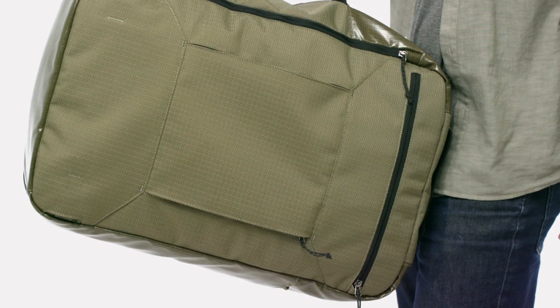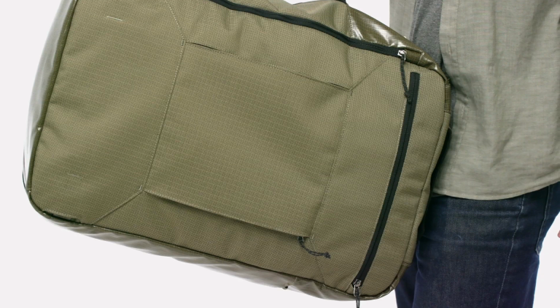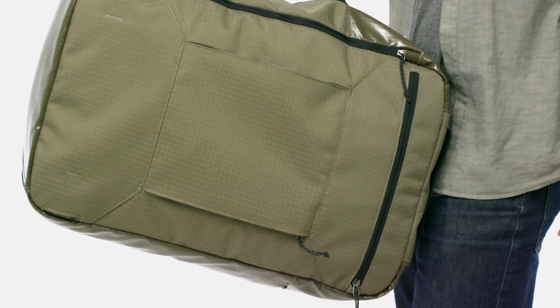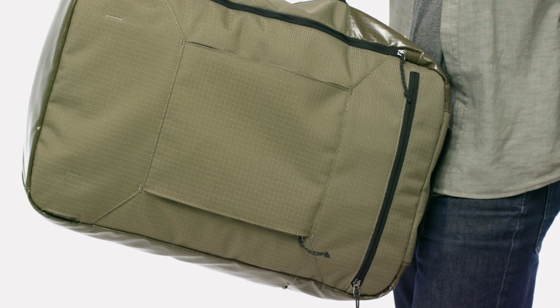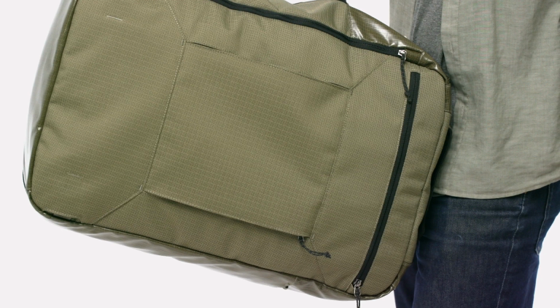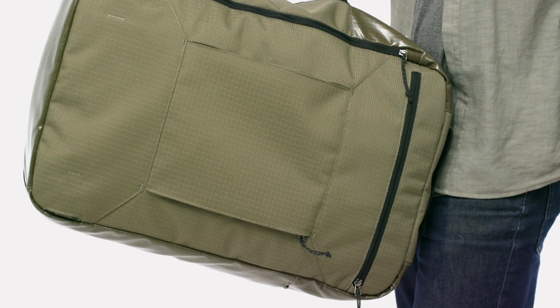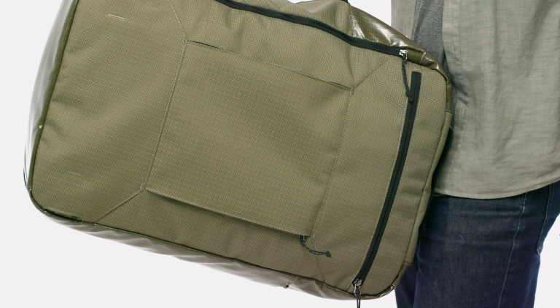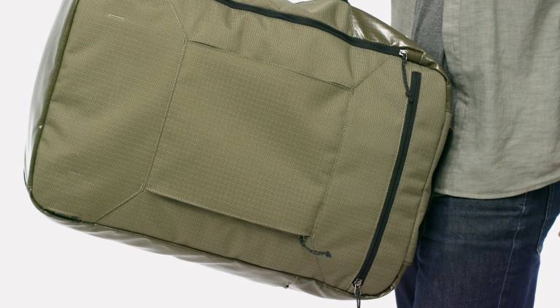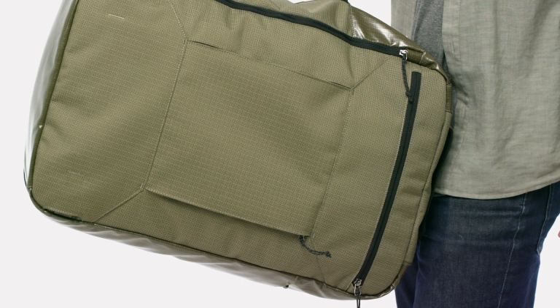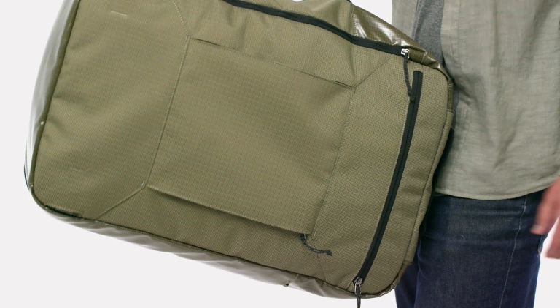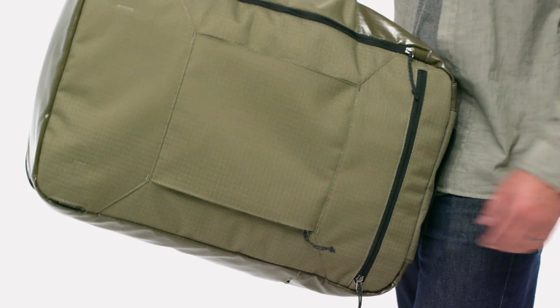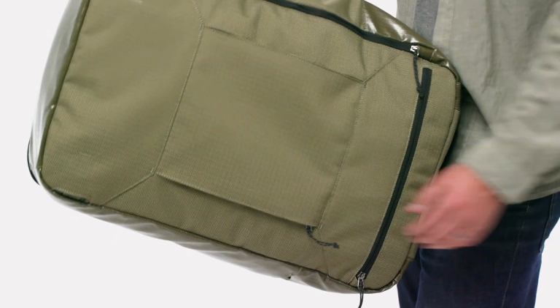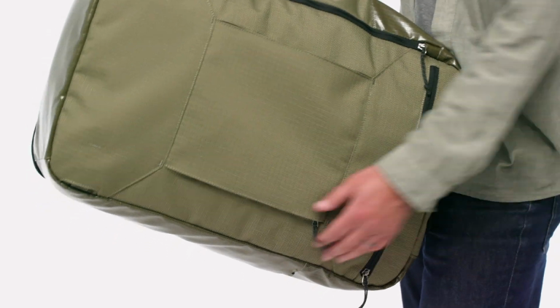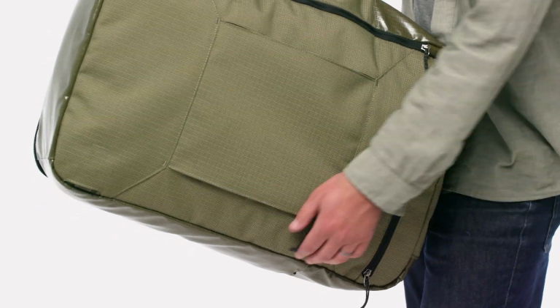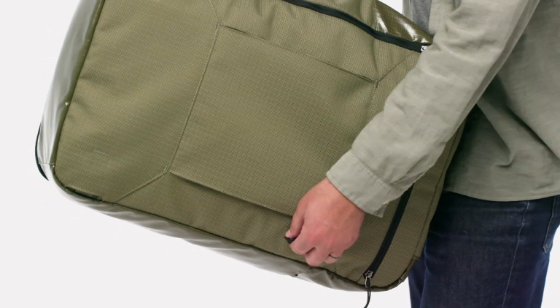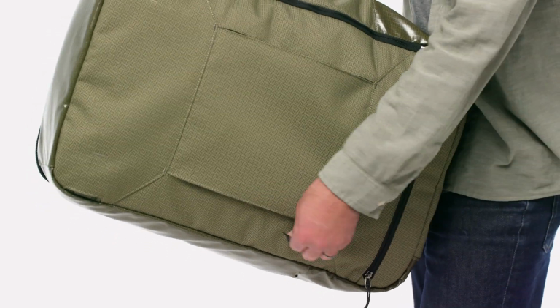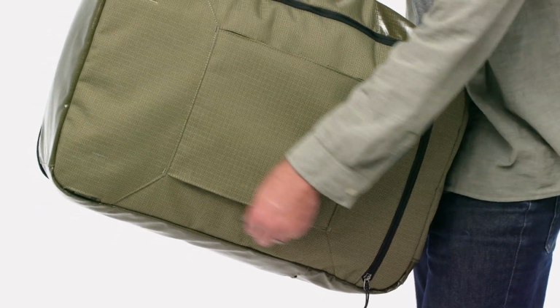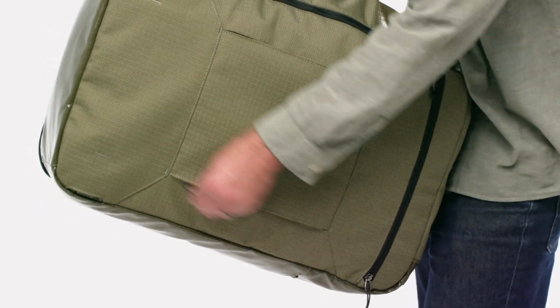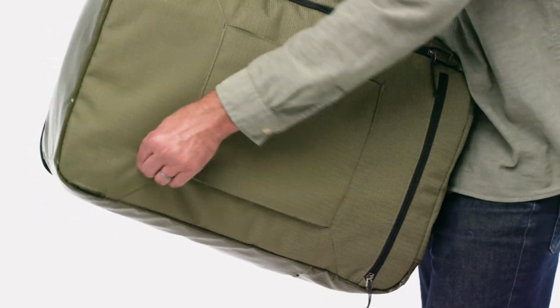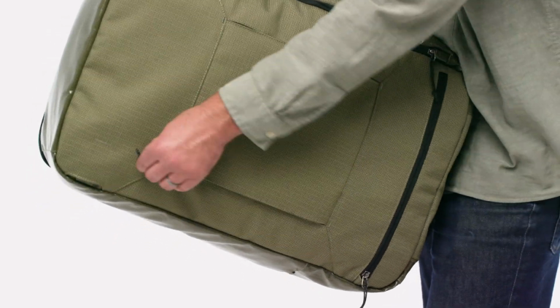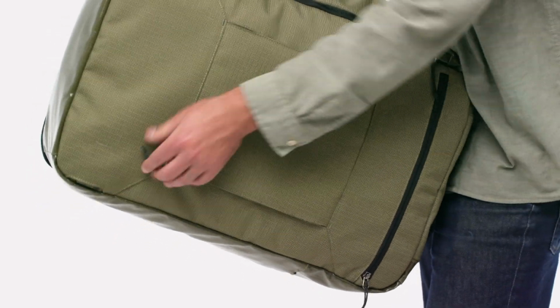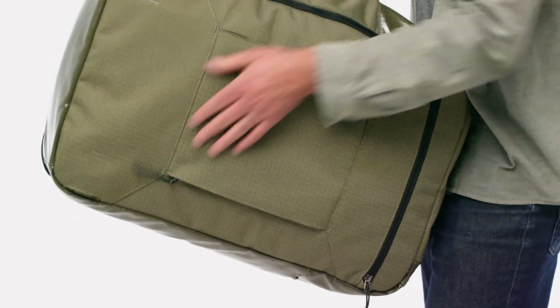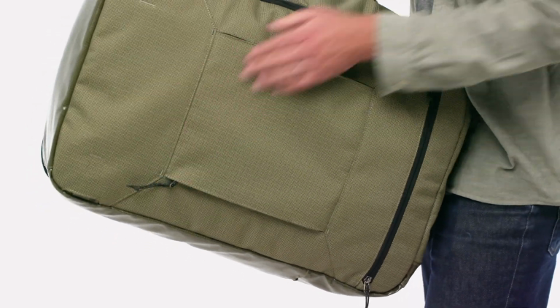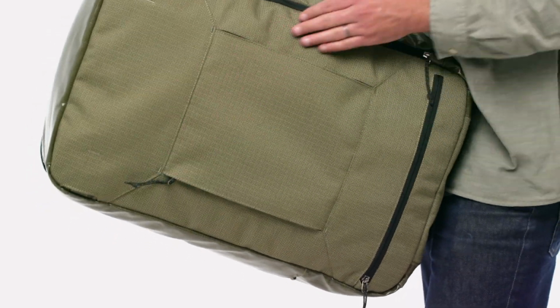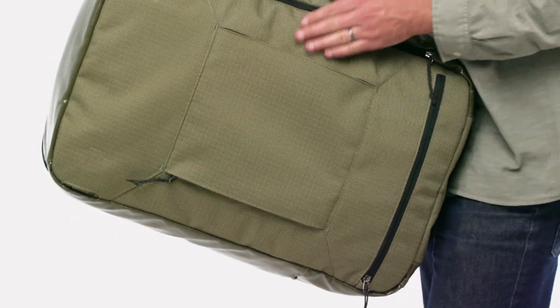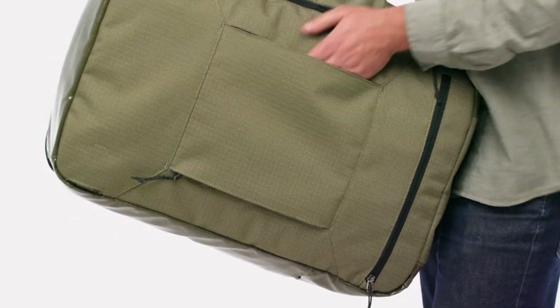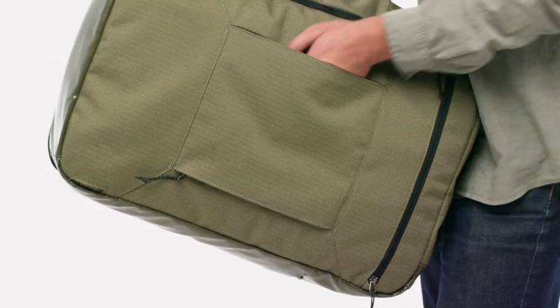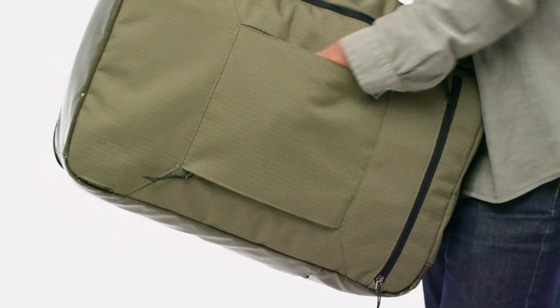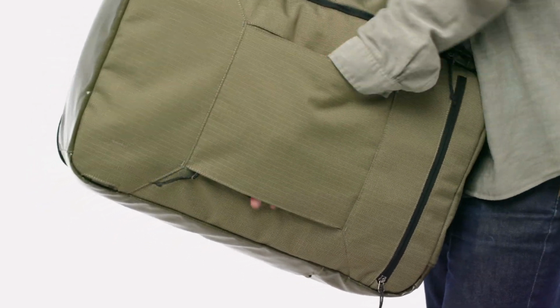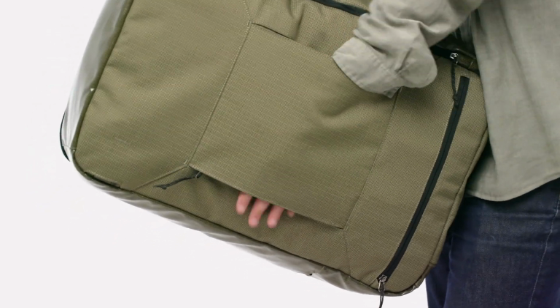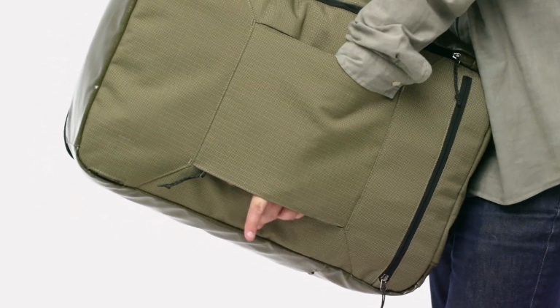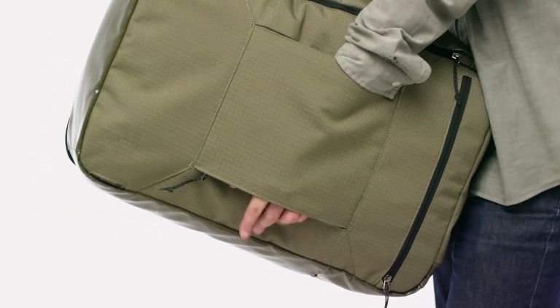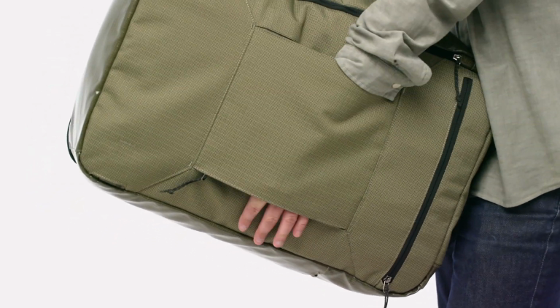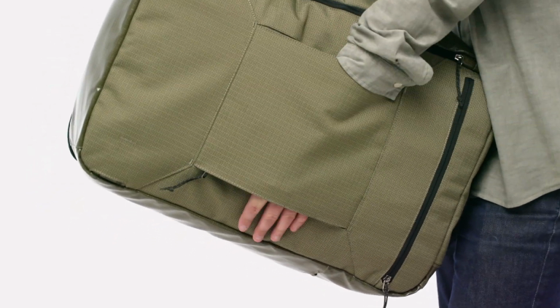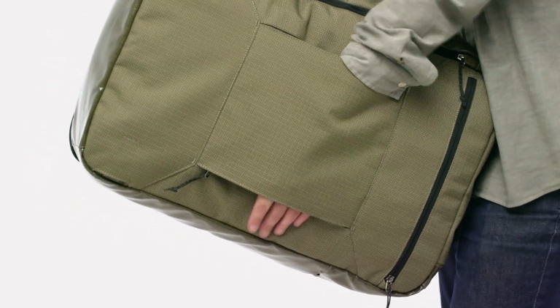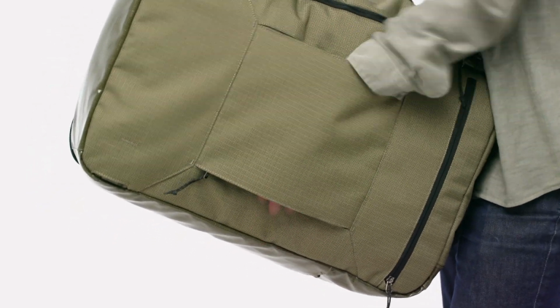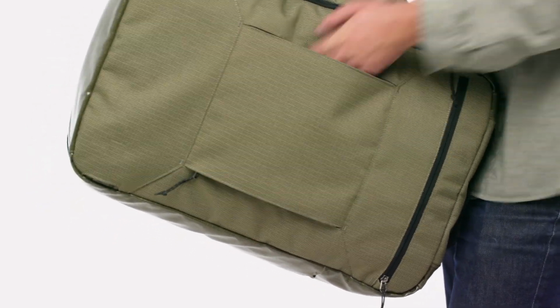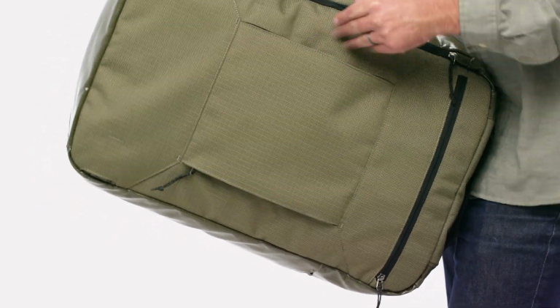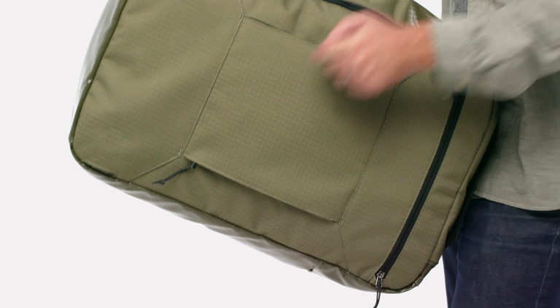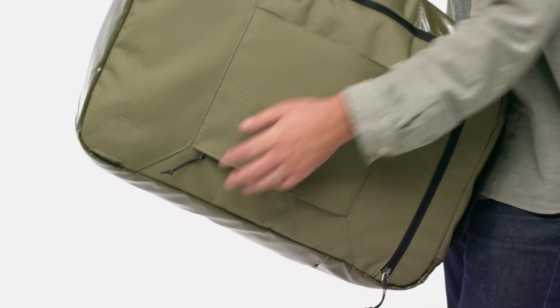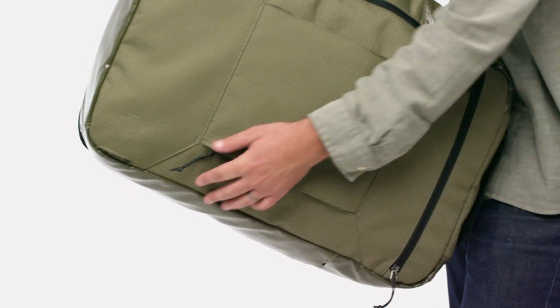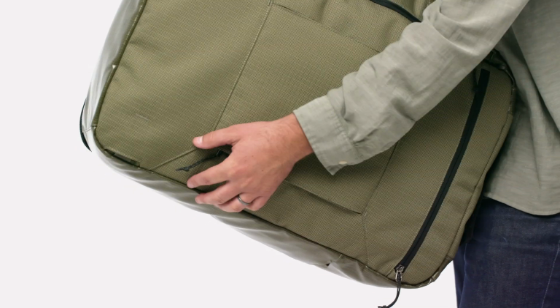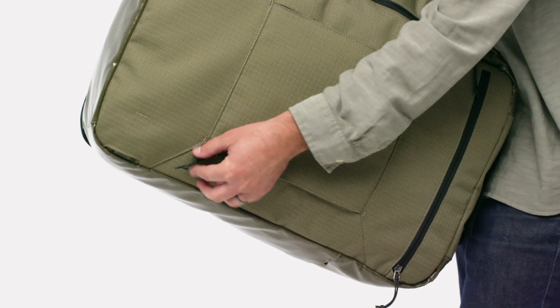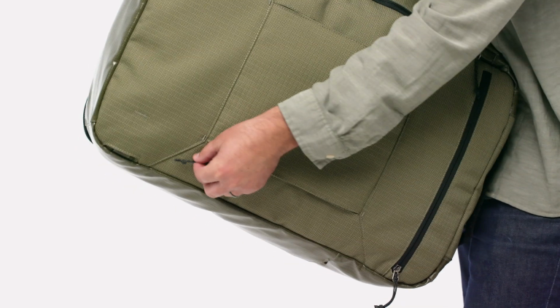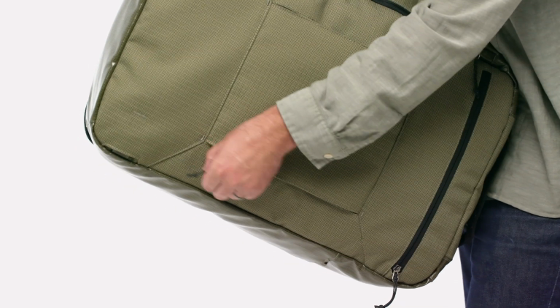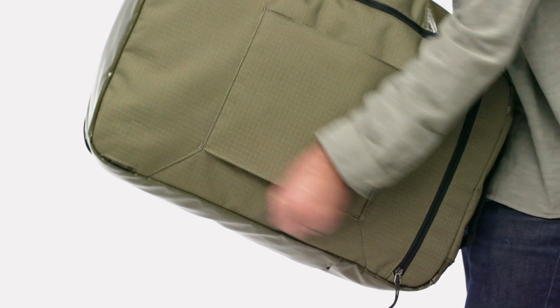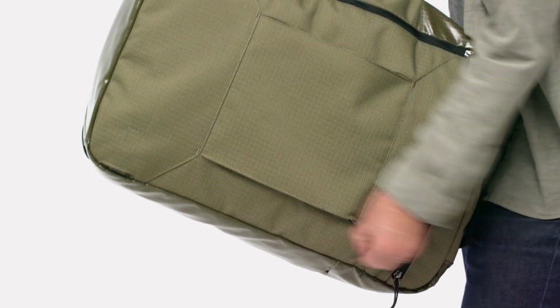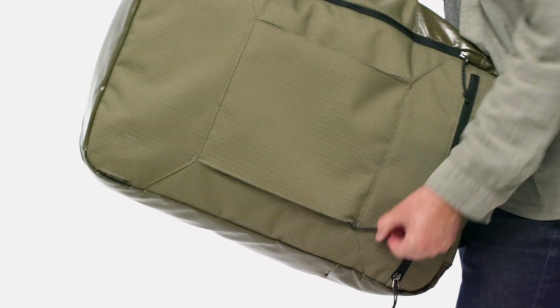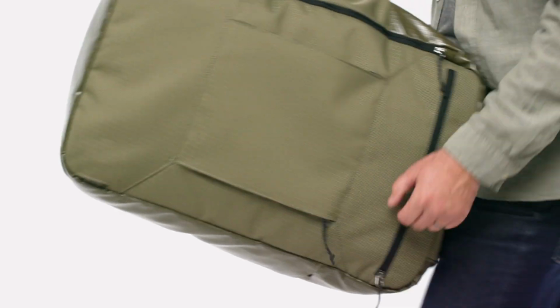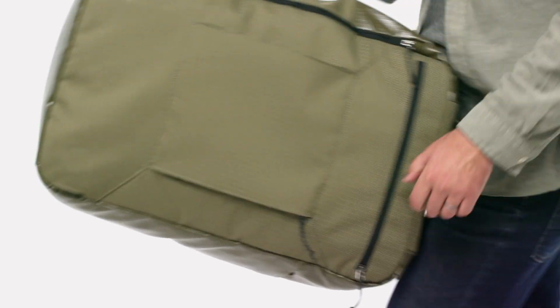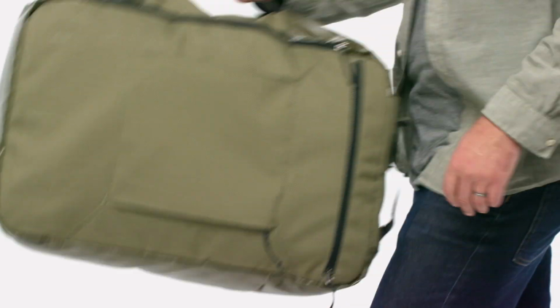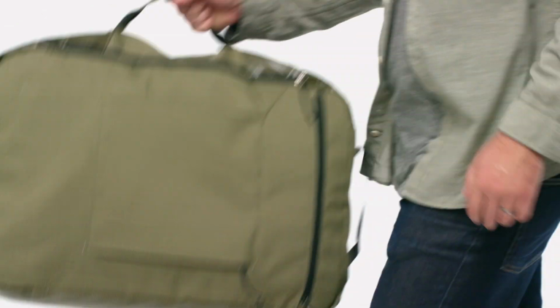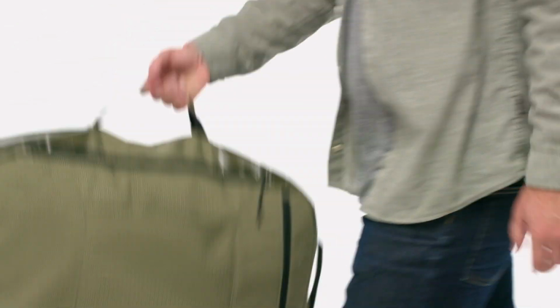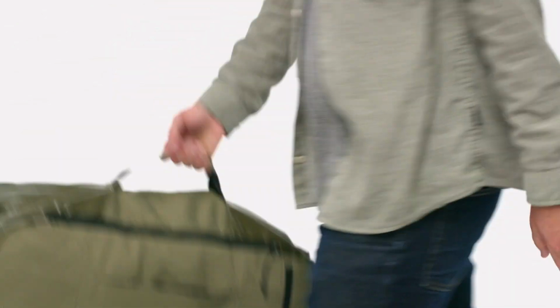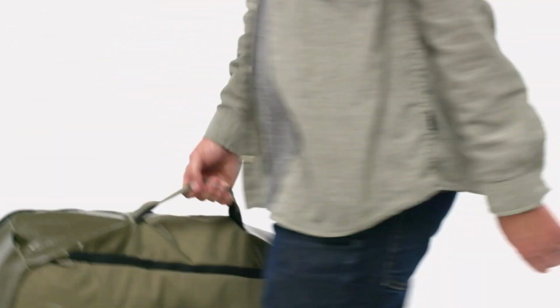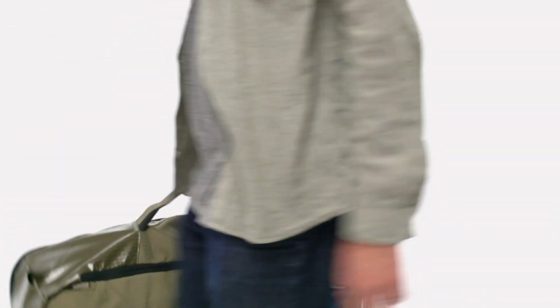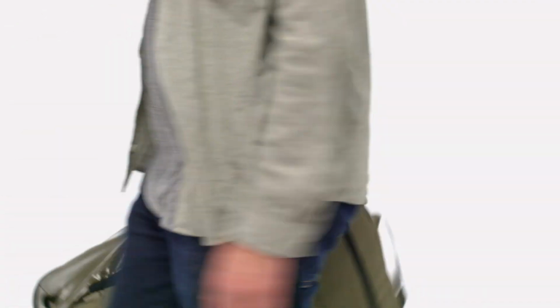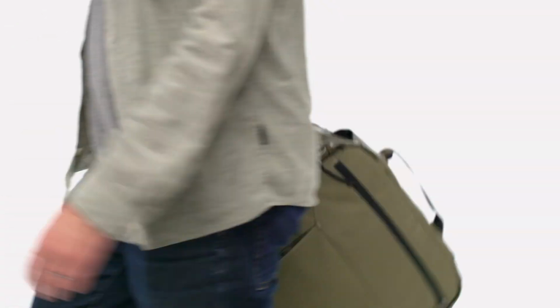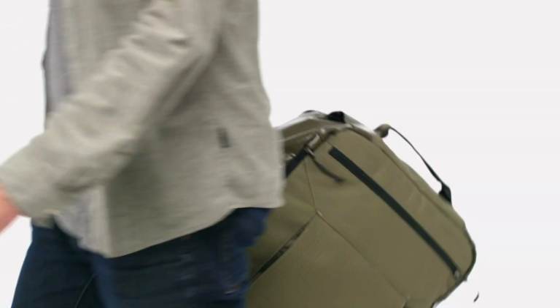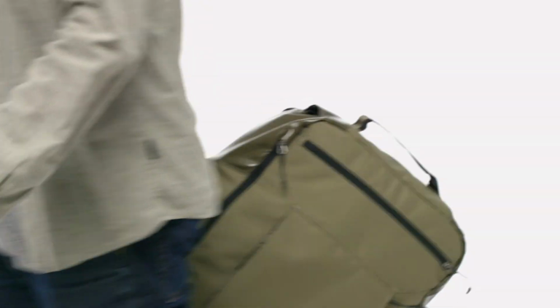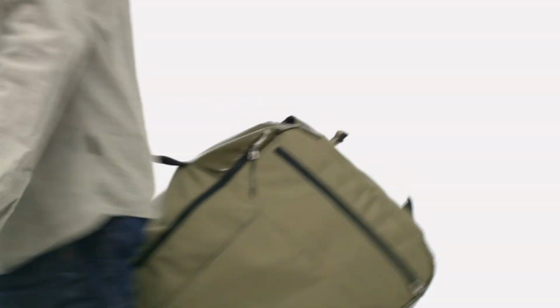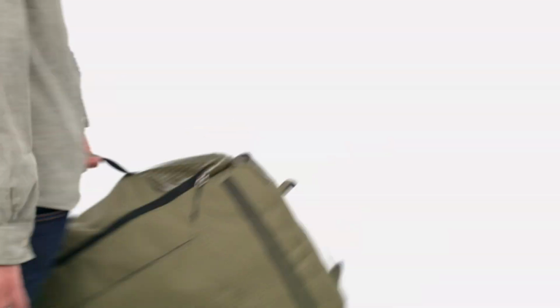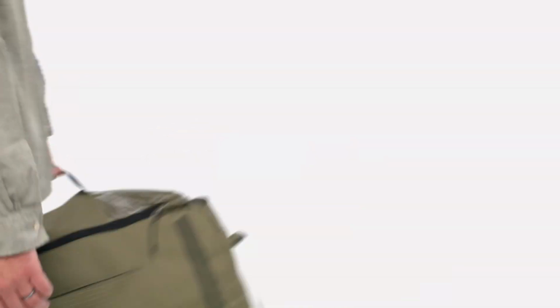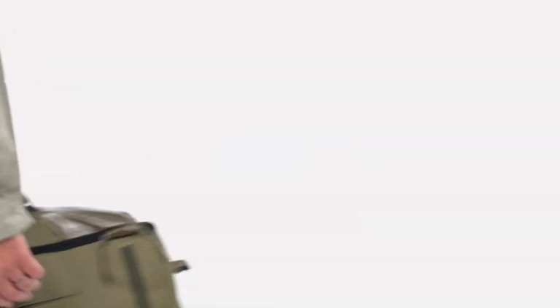Or use with the top and side handles for a briefcase carry. A rear drop-in pocket unzips at the bottom of the bag to create a sleeve that slides over telescoping handles on wheeled luggage.